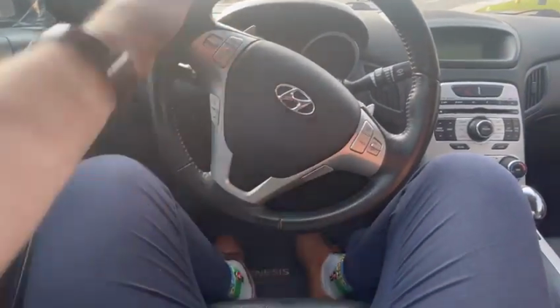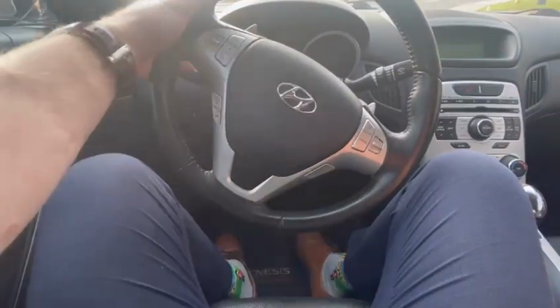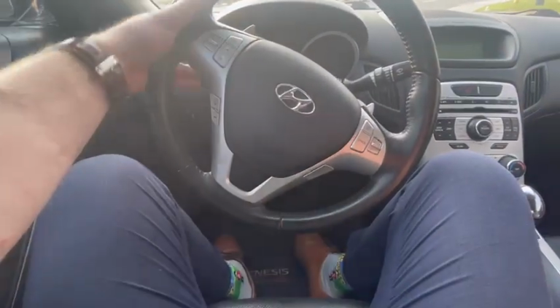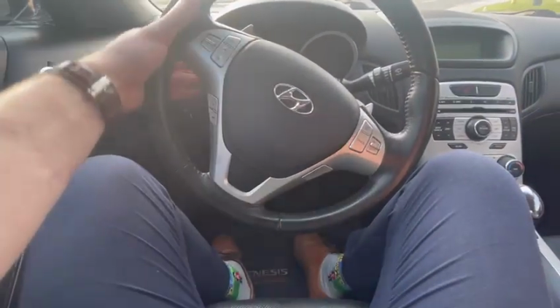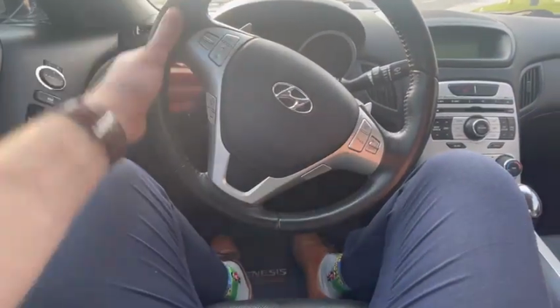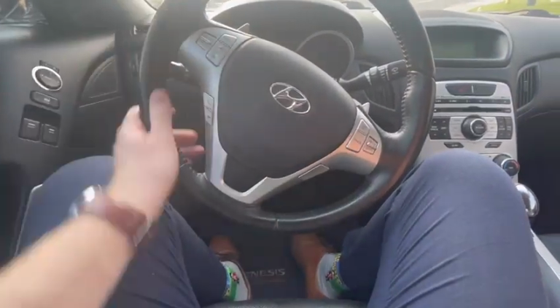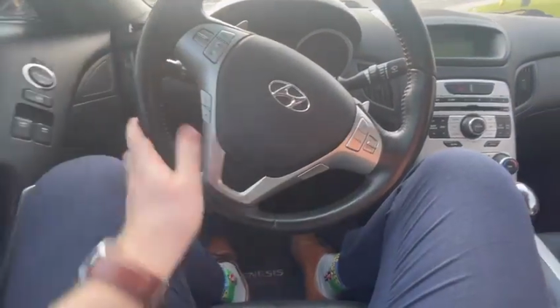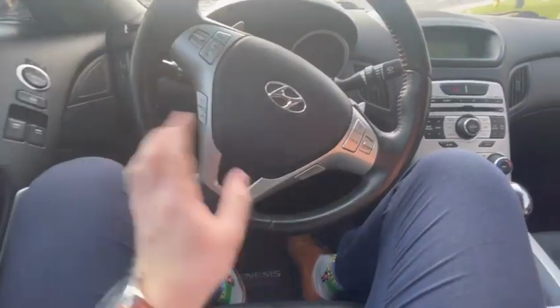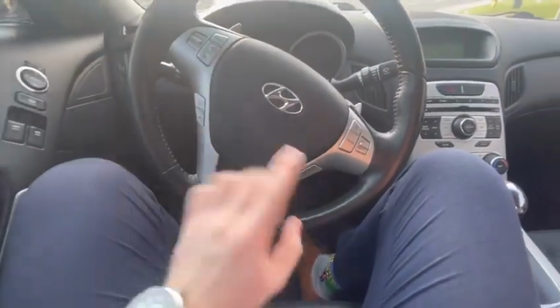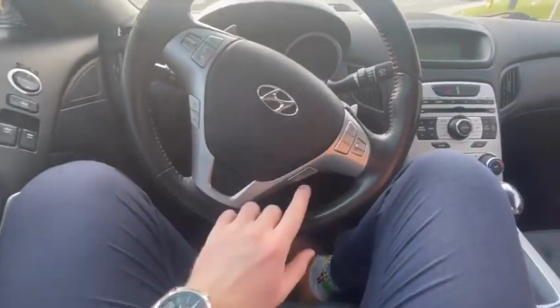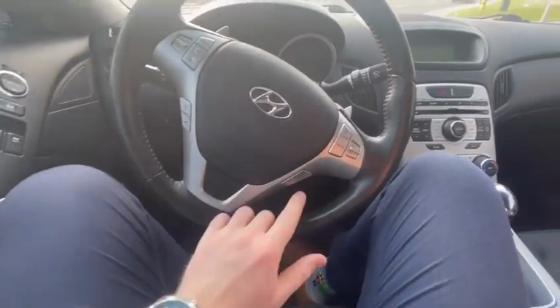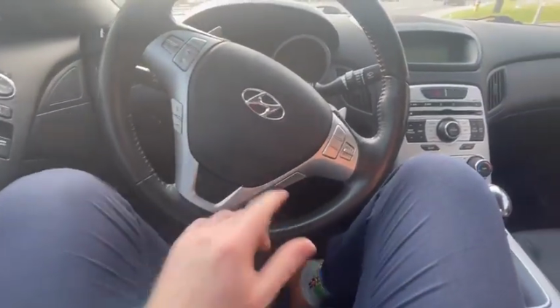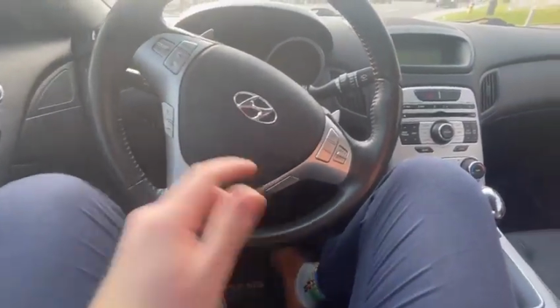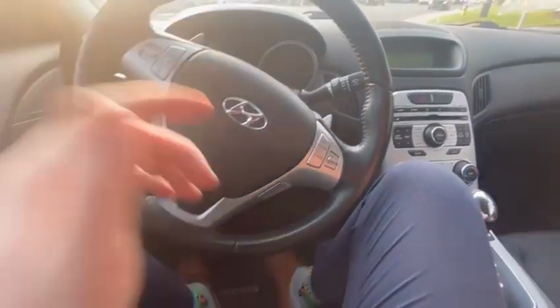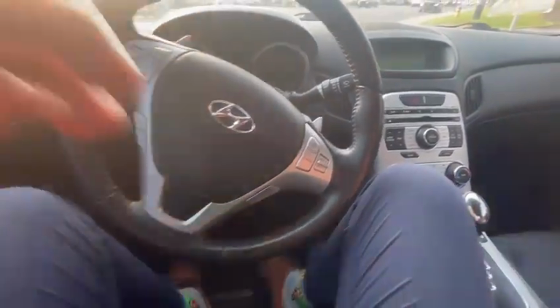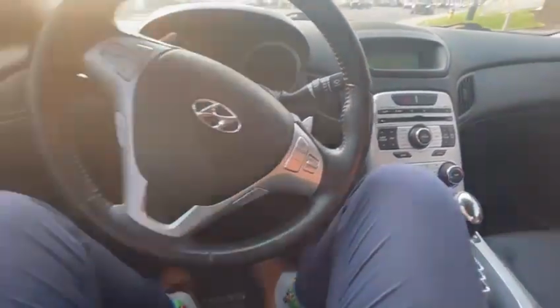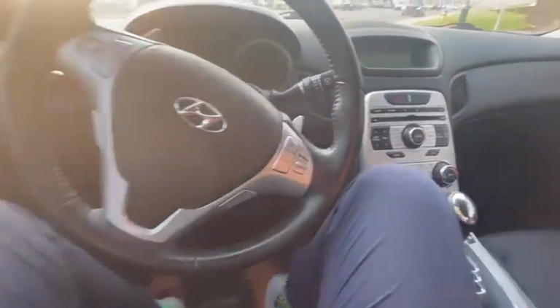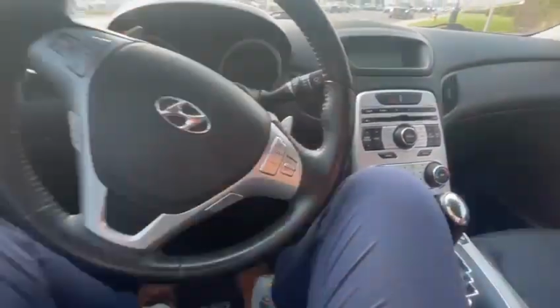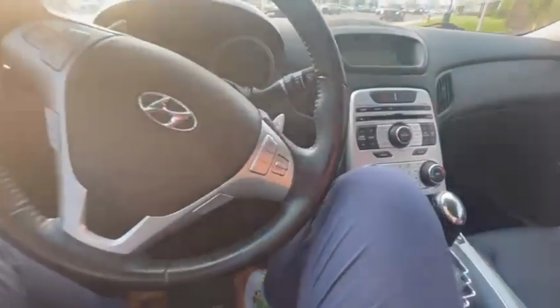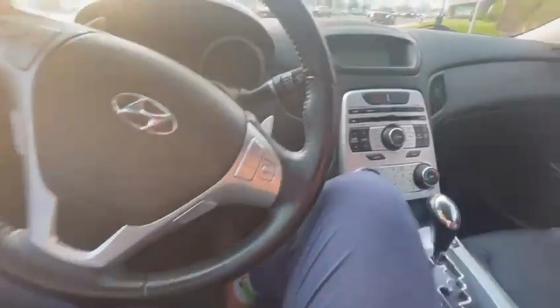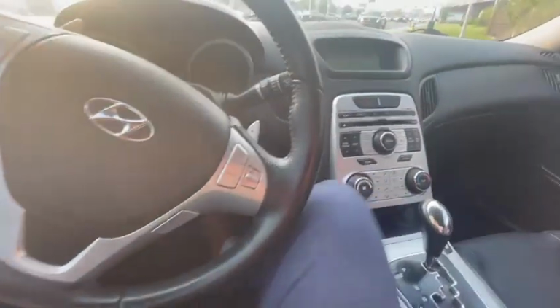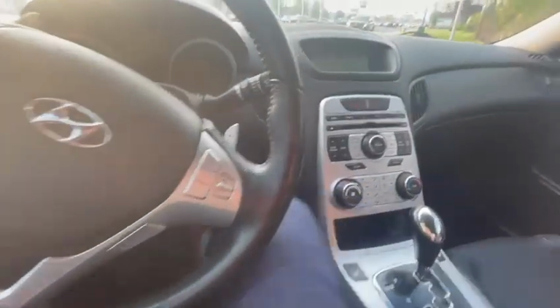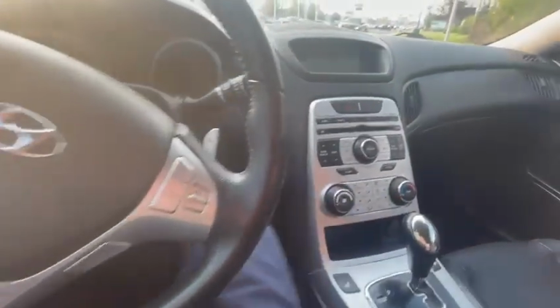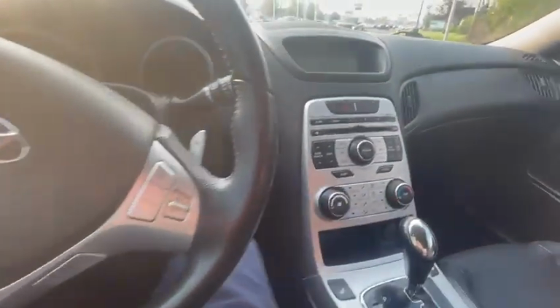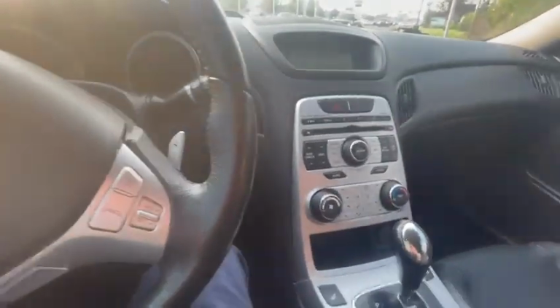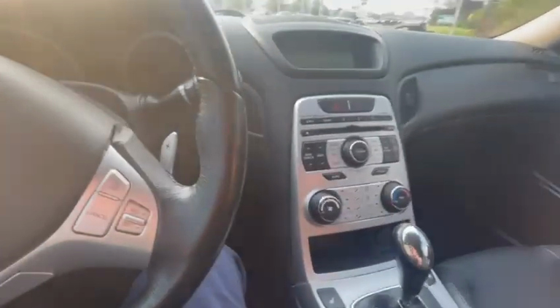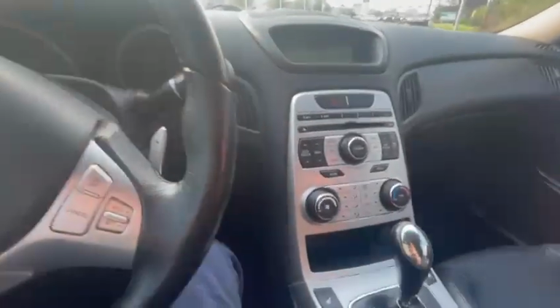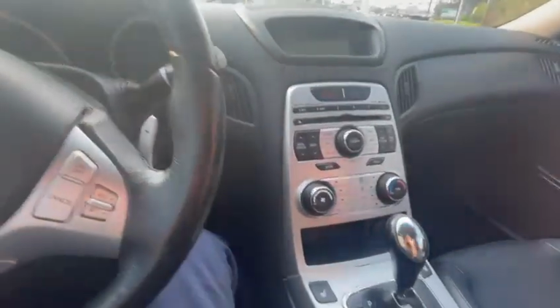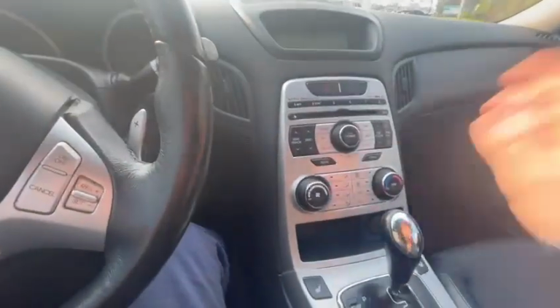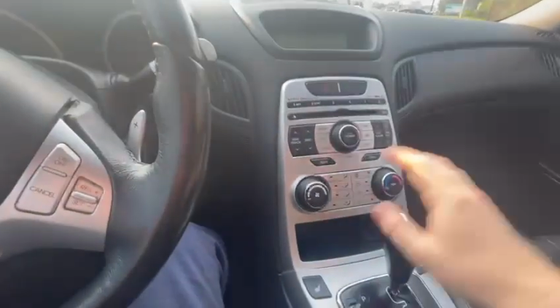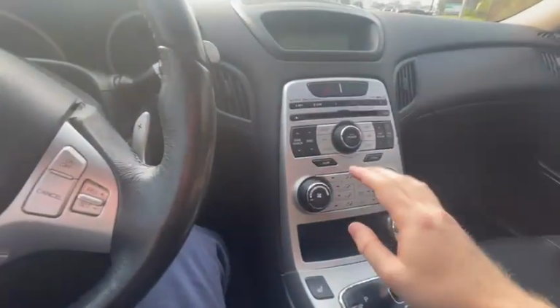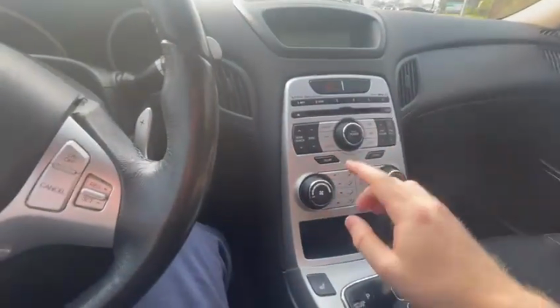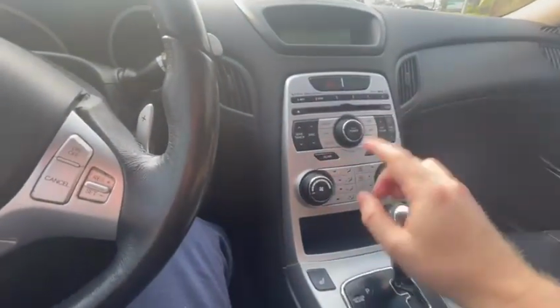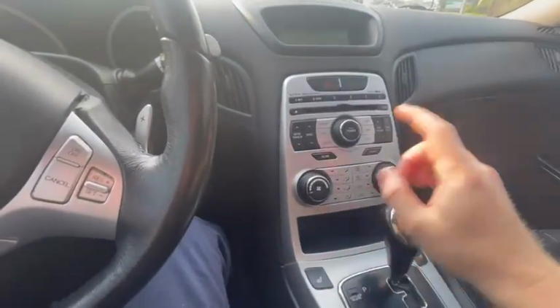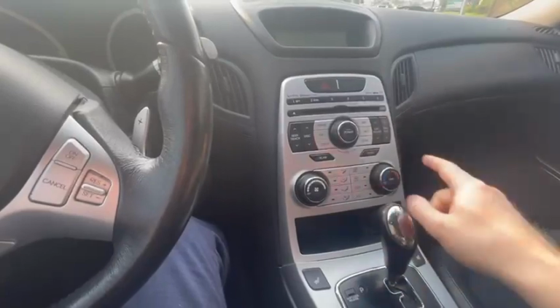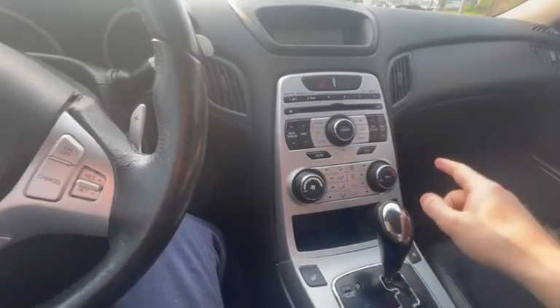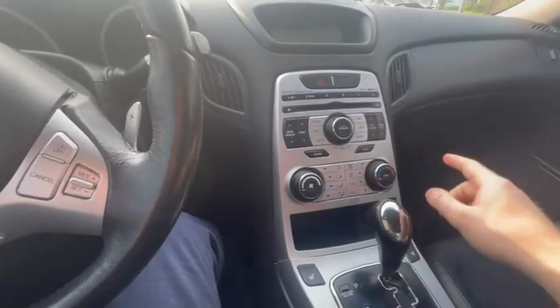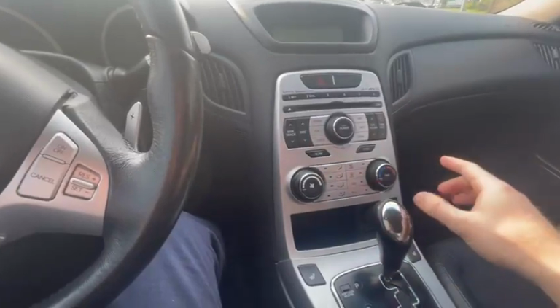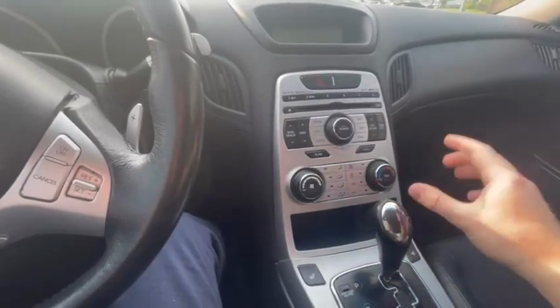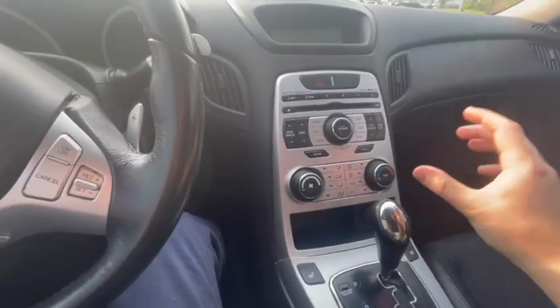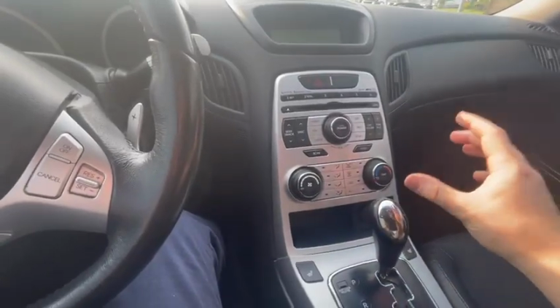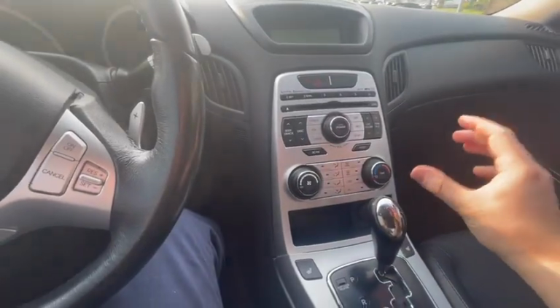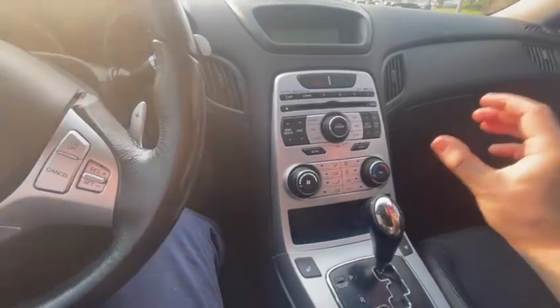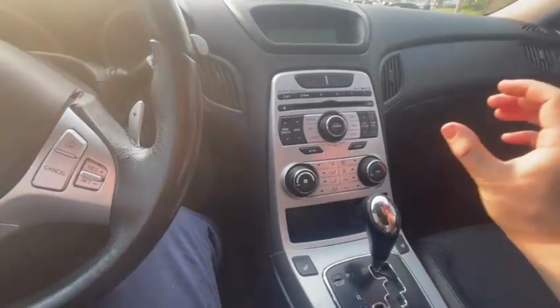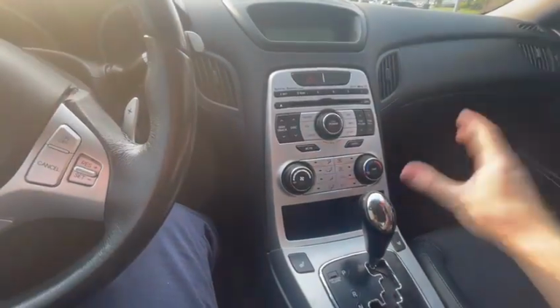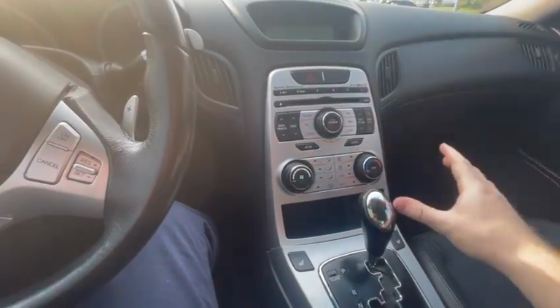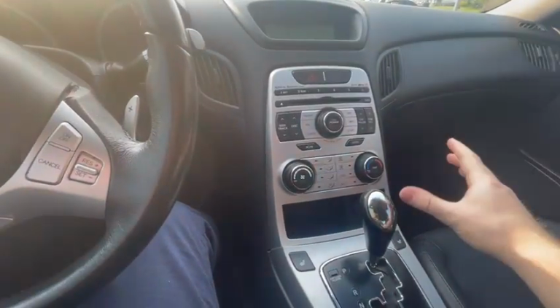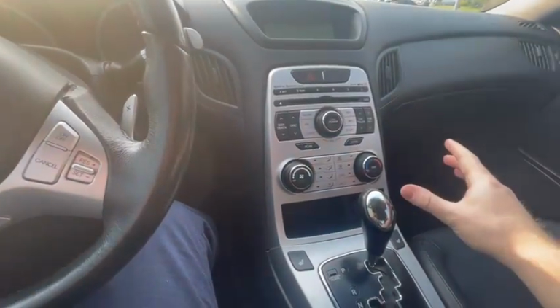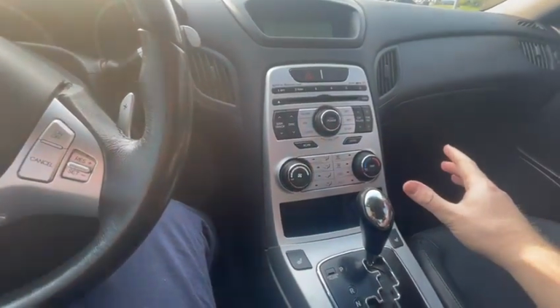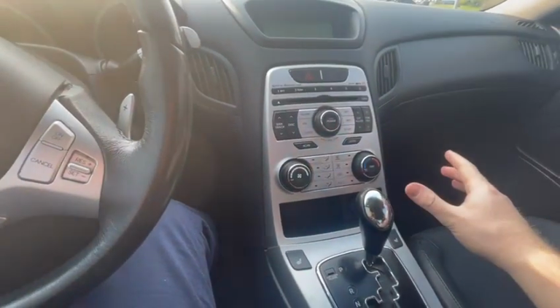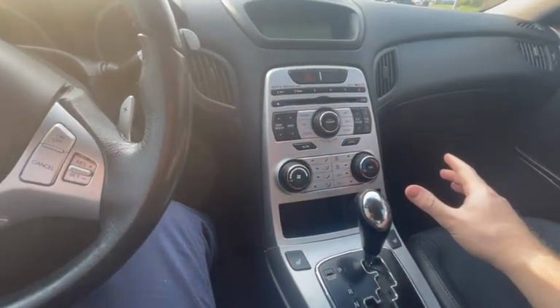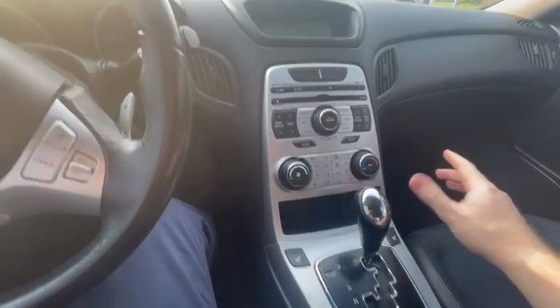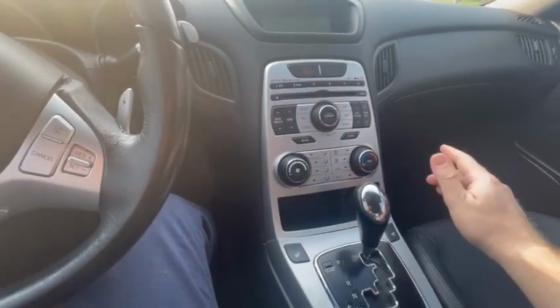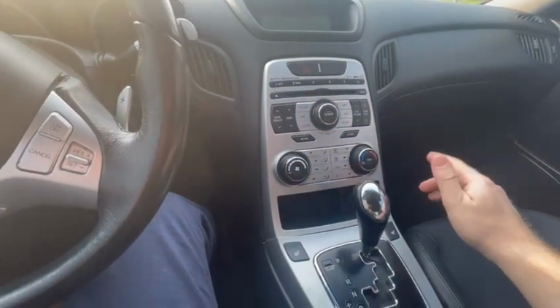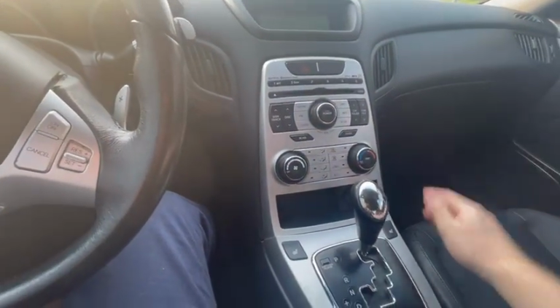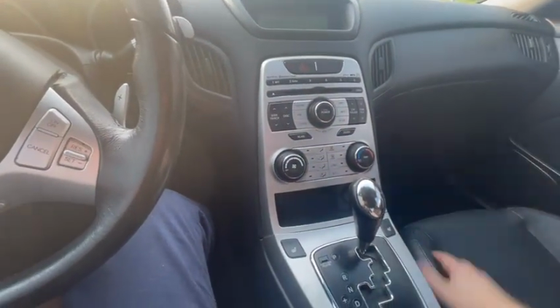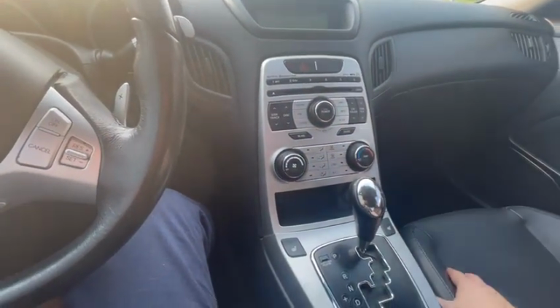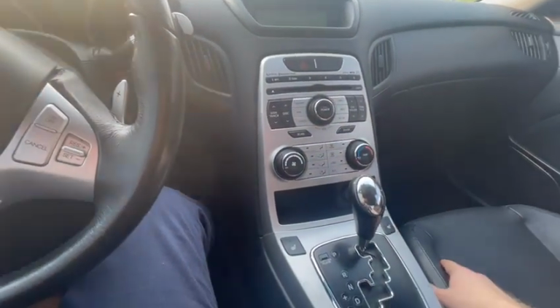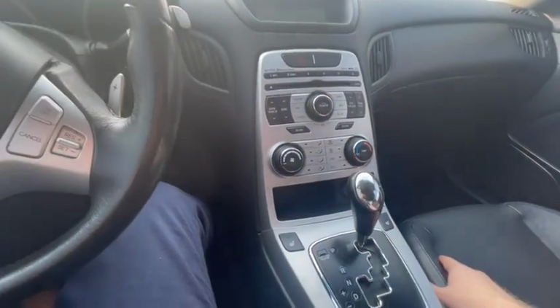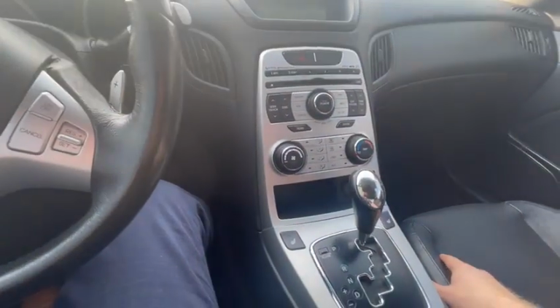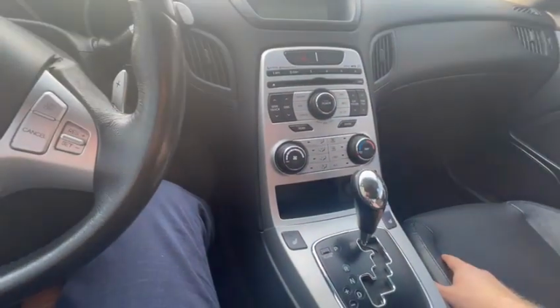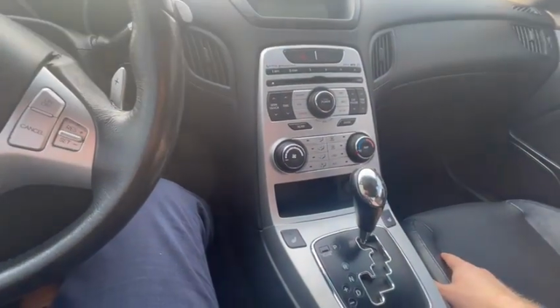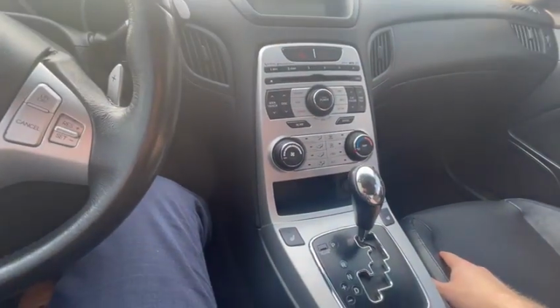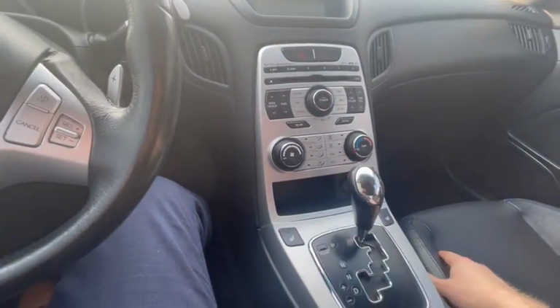Cruise control is standard. You do have paddle shifters here and hands-free voice detection as well. Of course, a premium sound system comes with this package too.